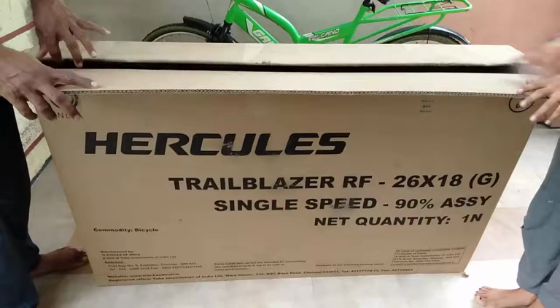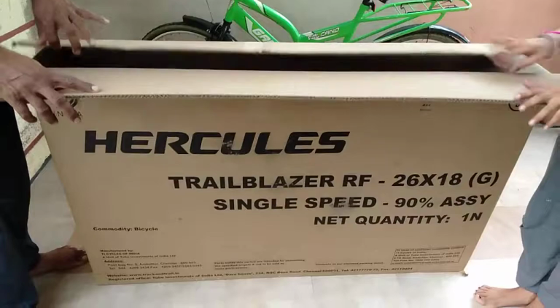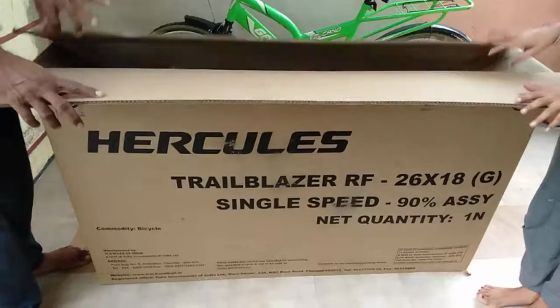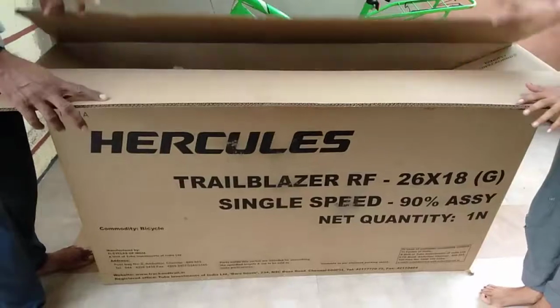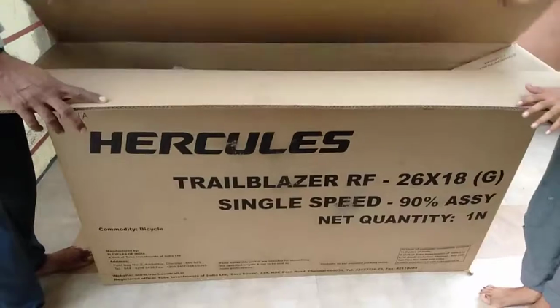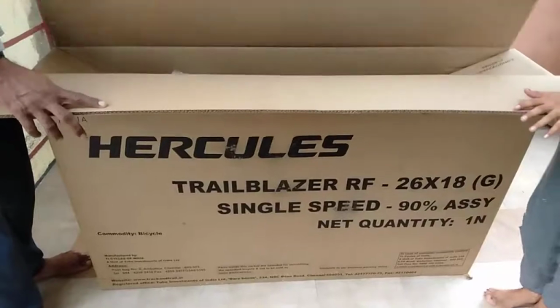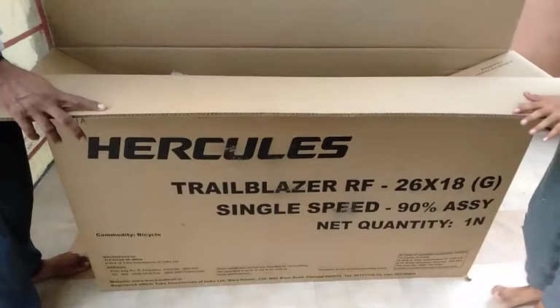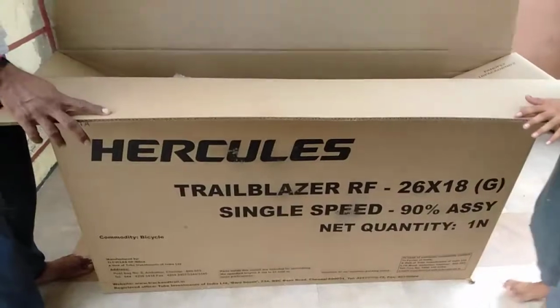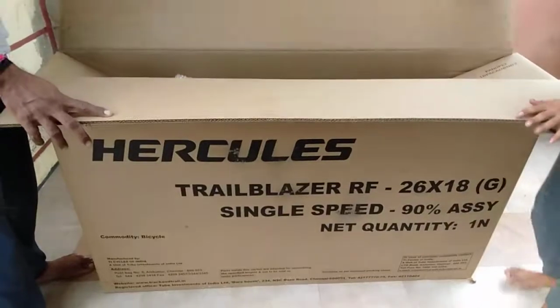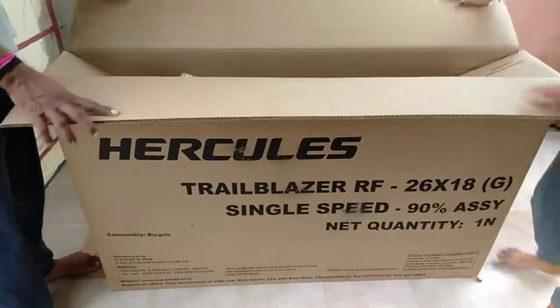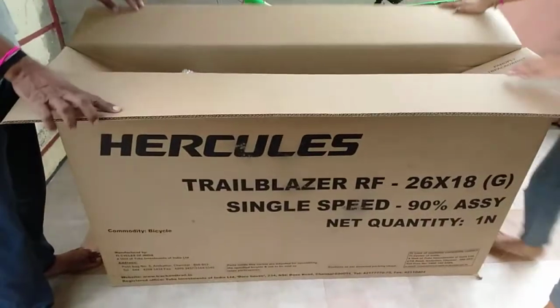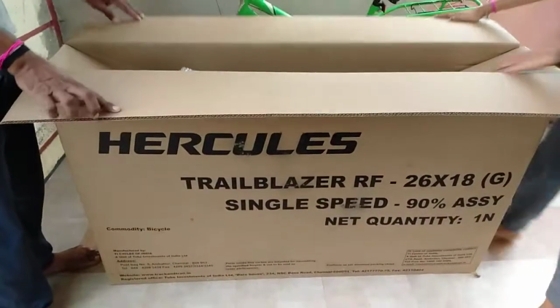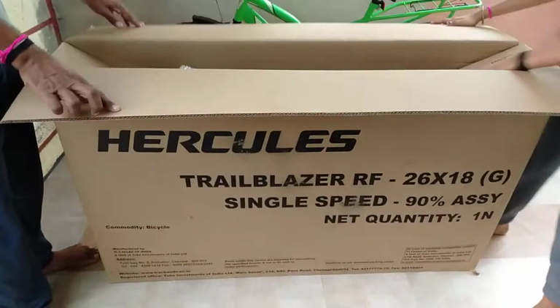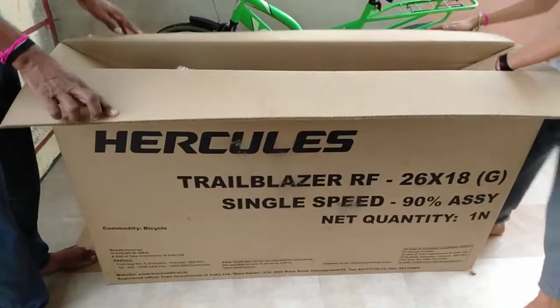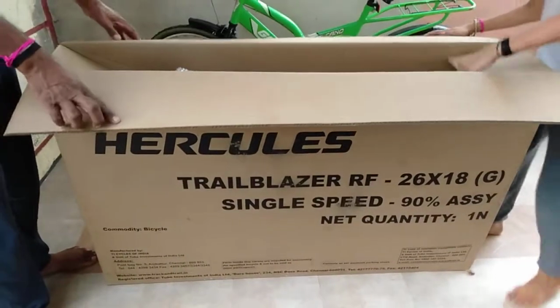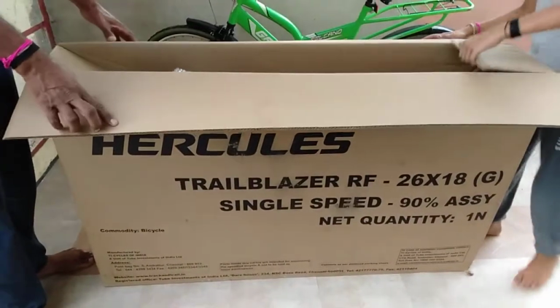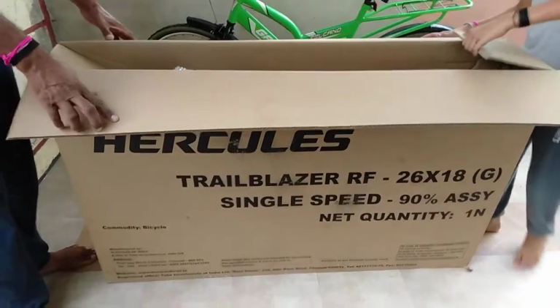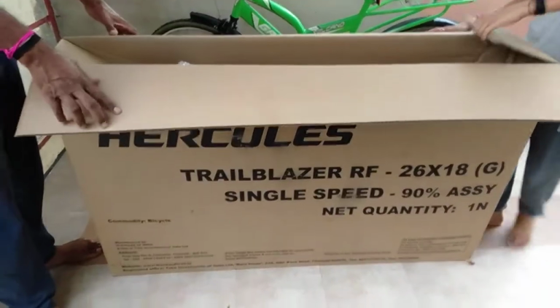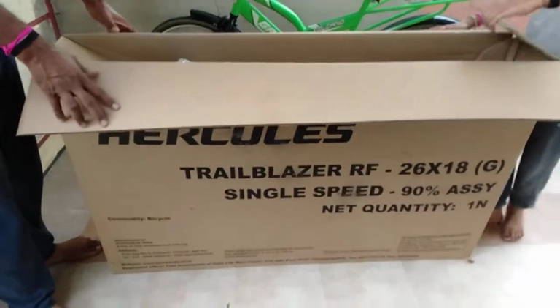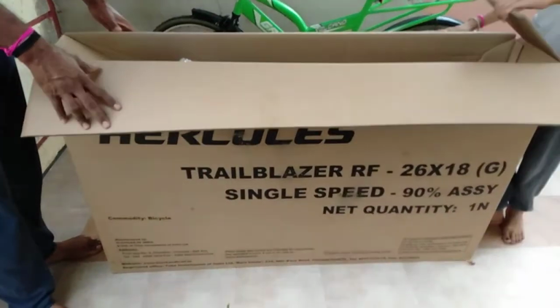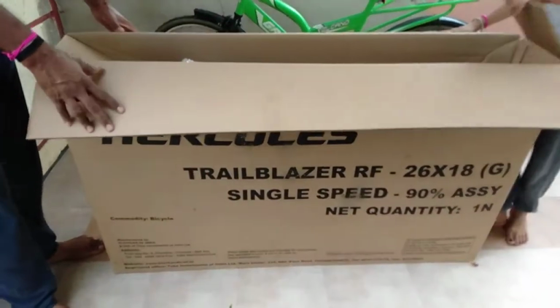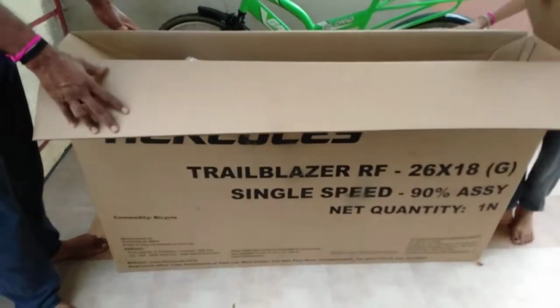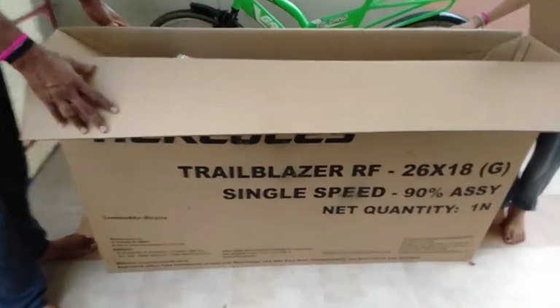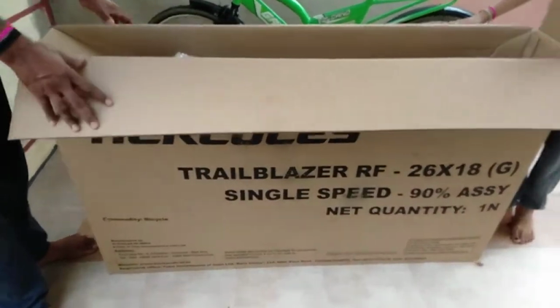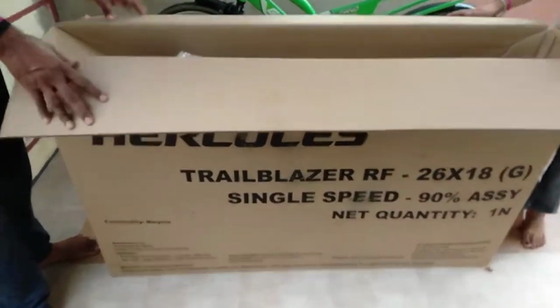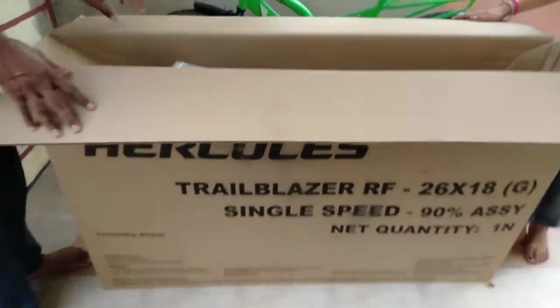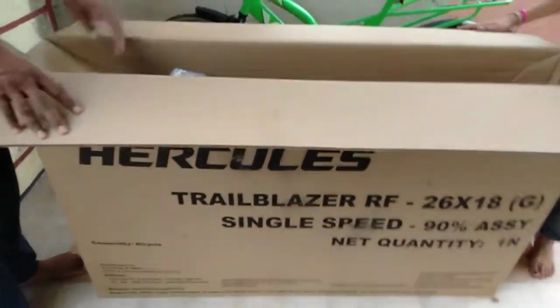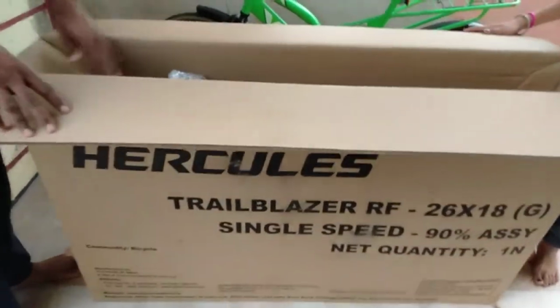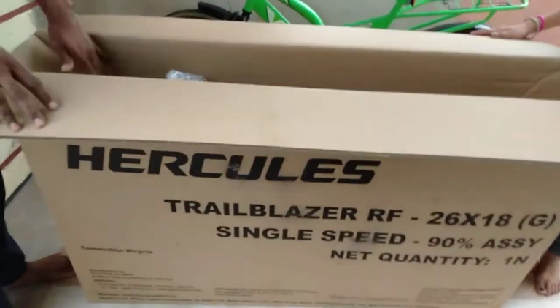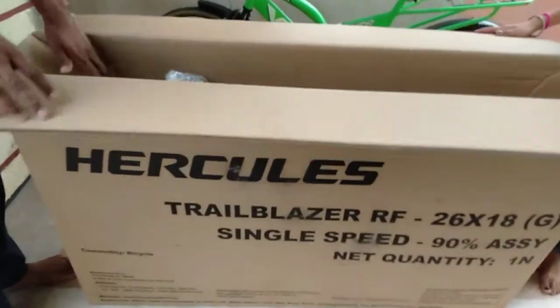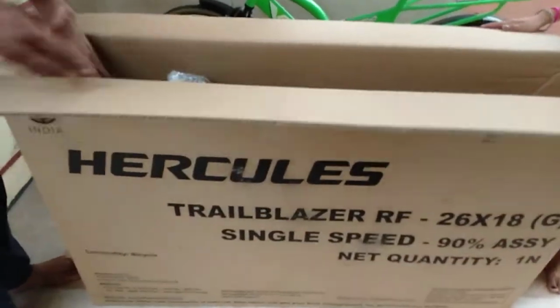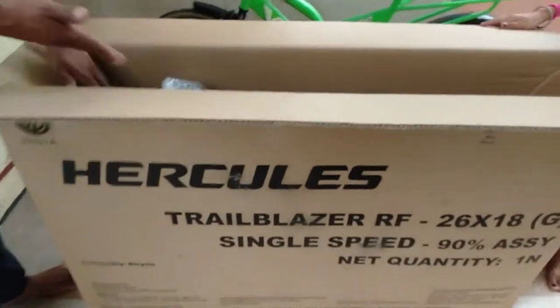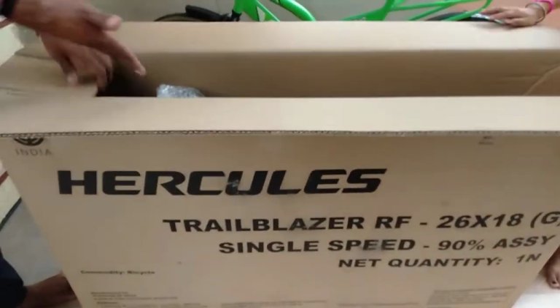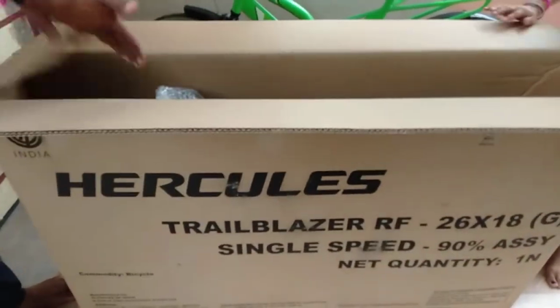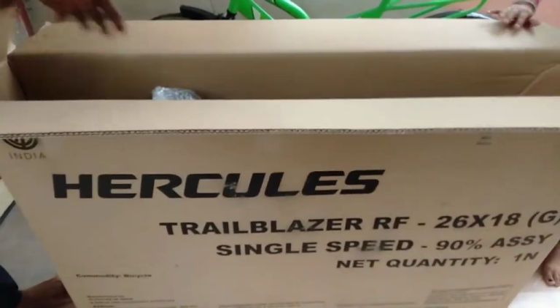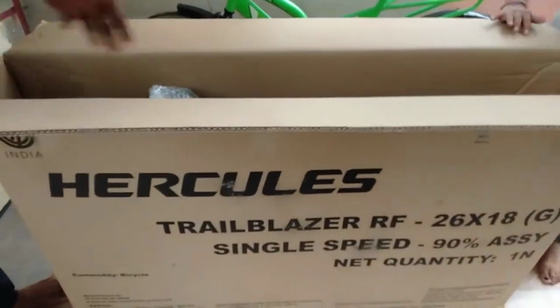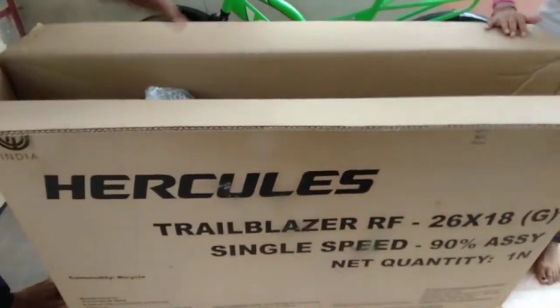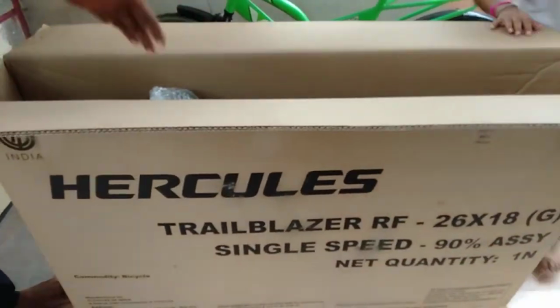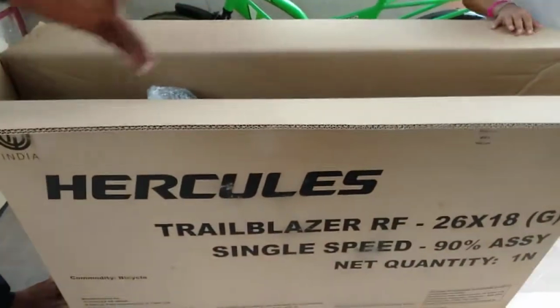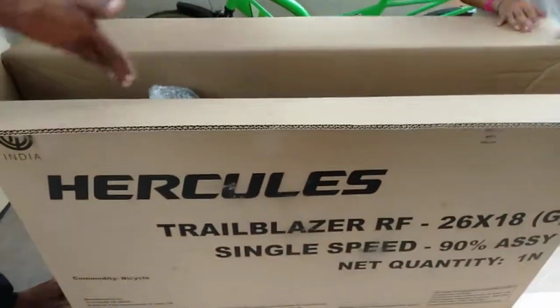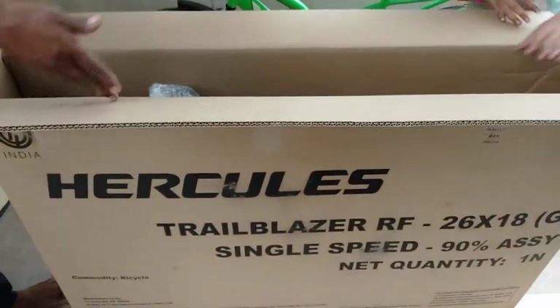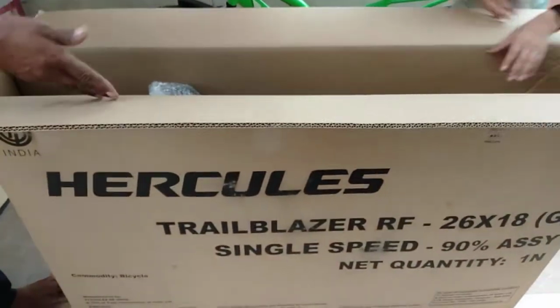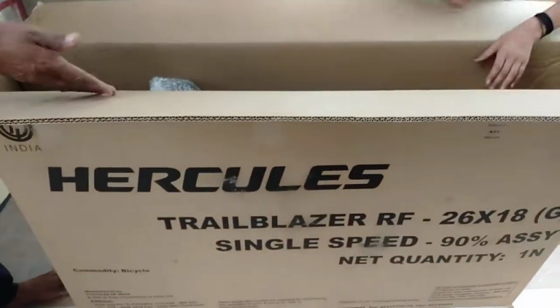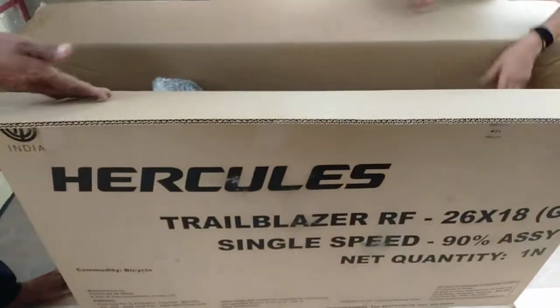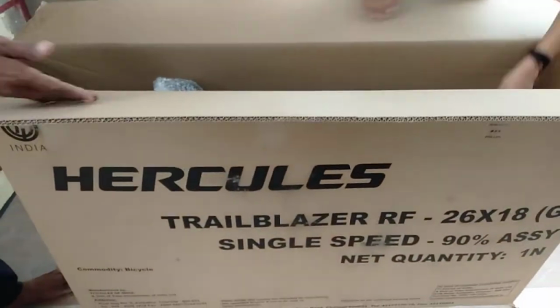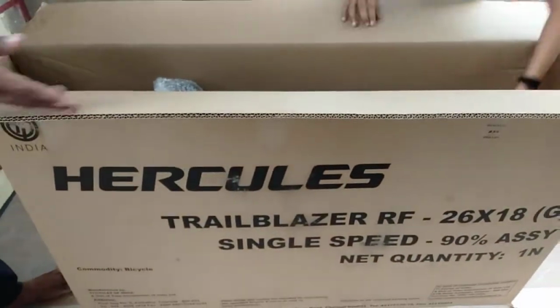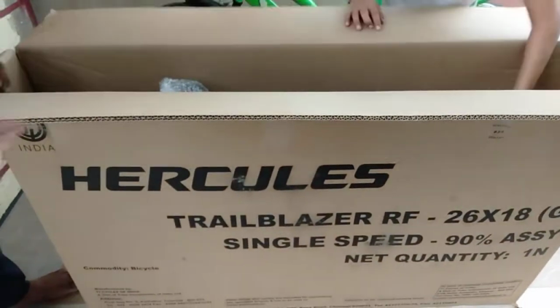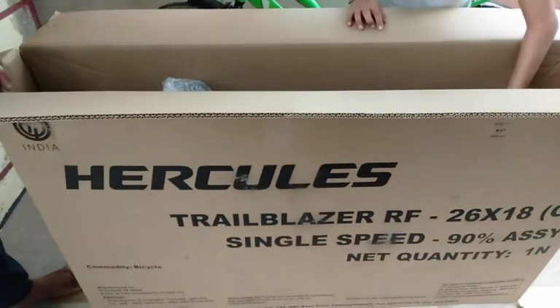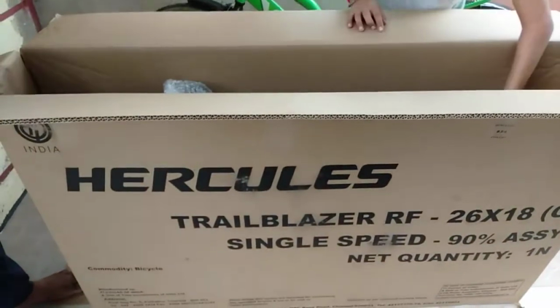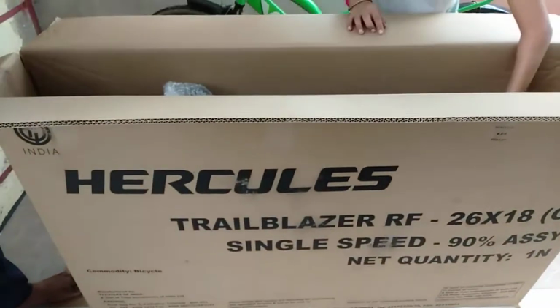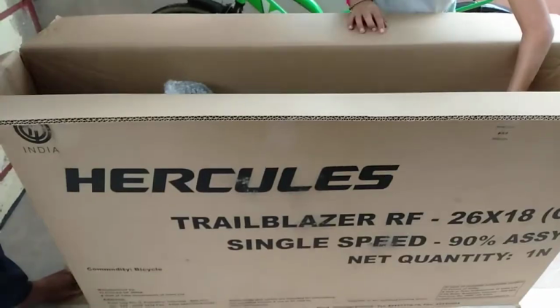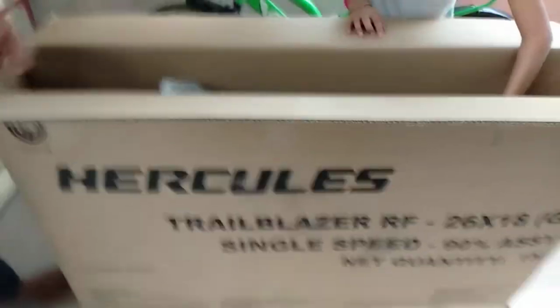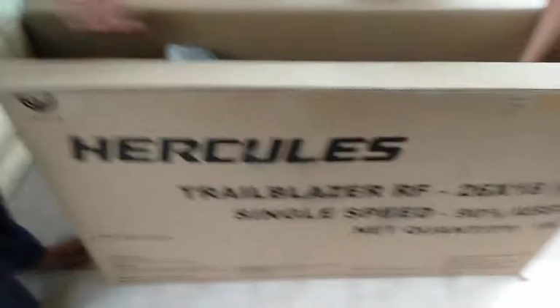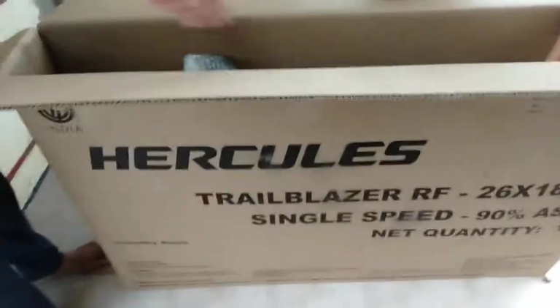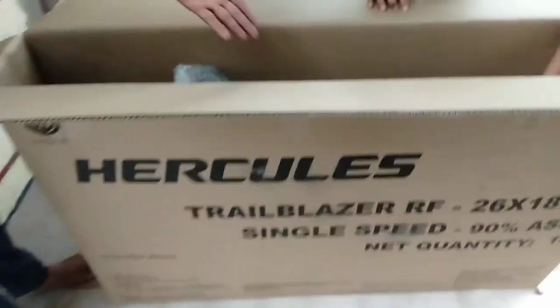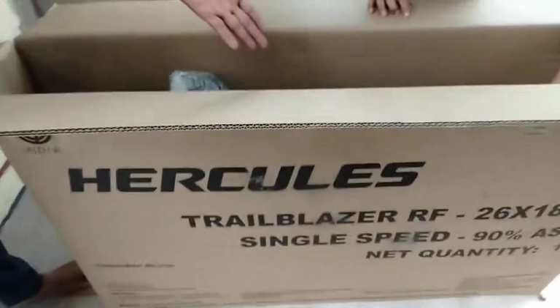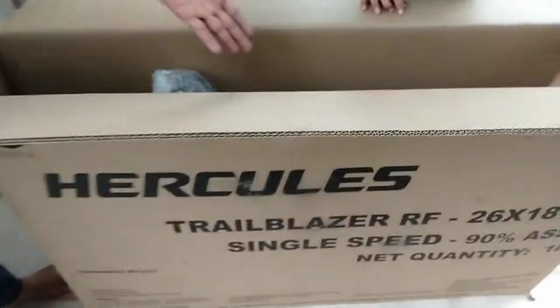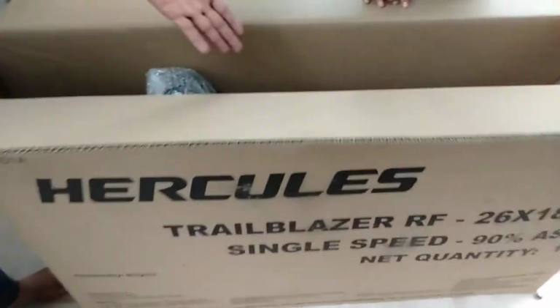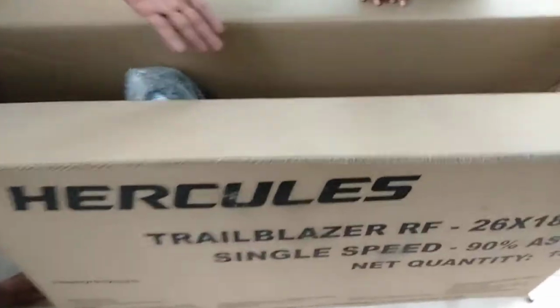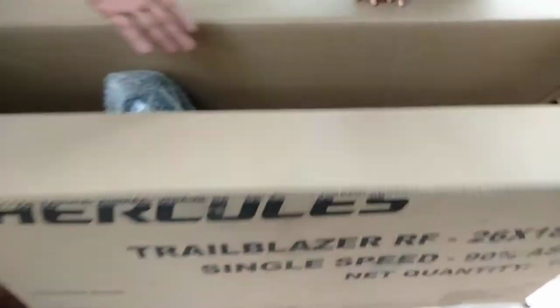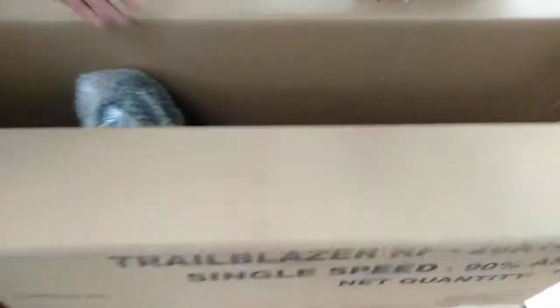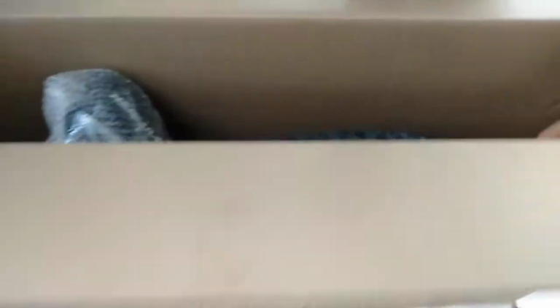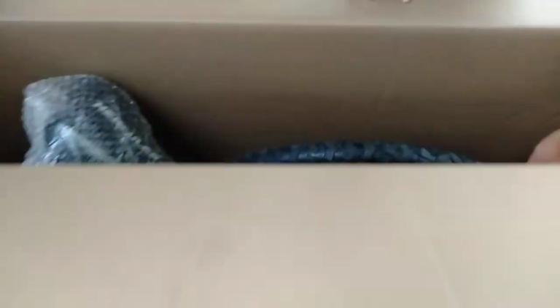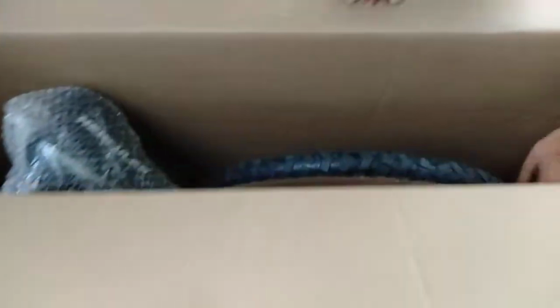Is there a cycle unbox? Yes, it's a style. It's open. There are wires.